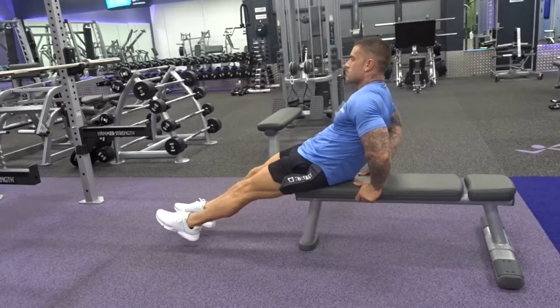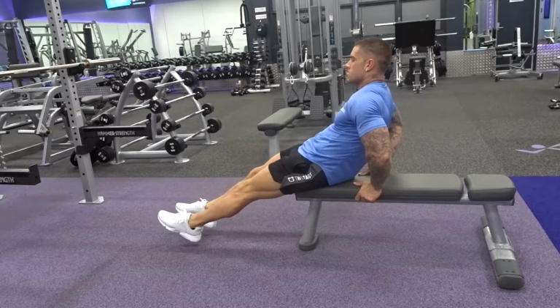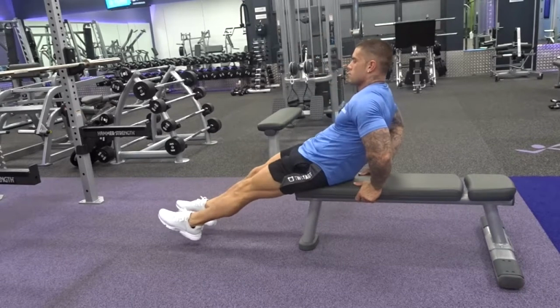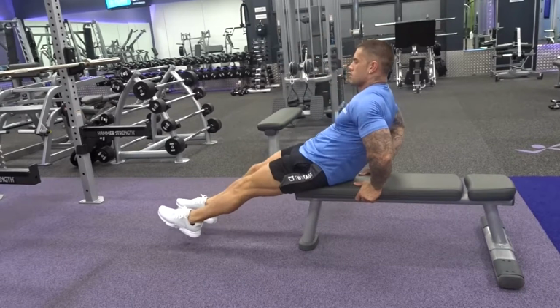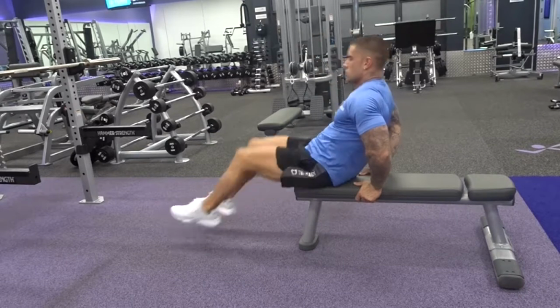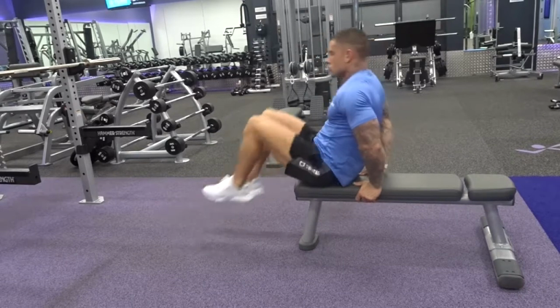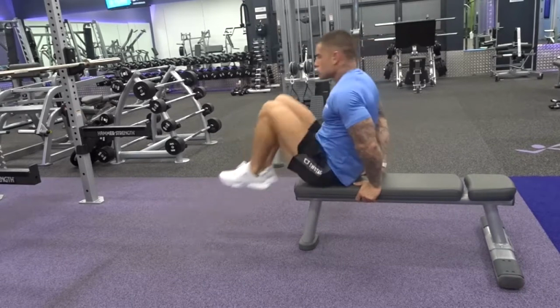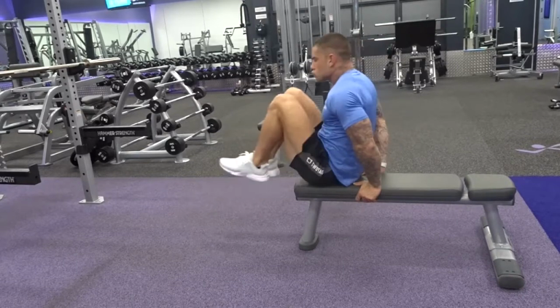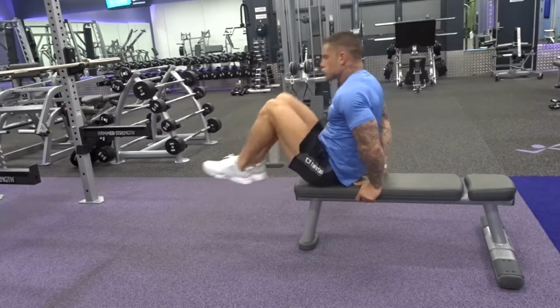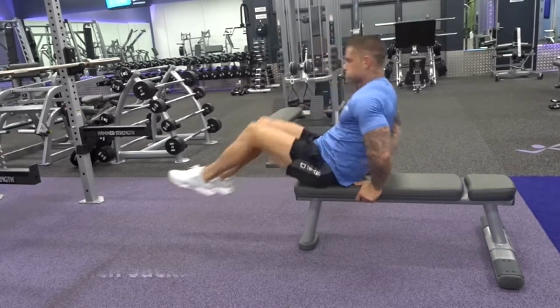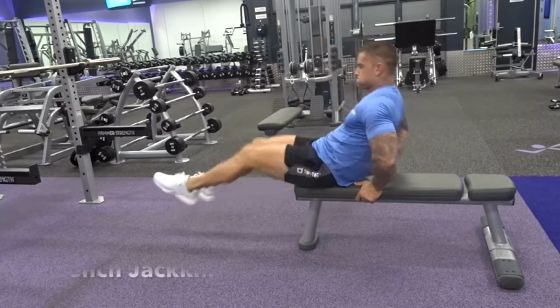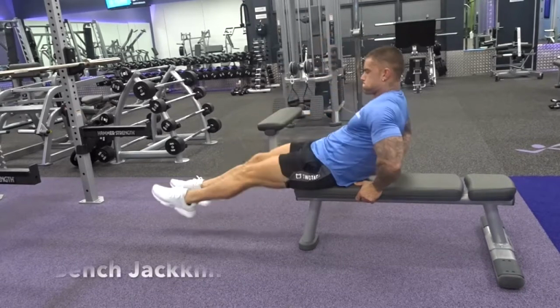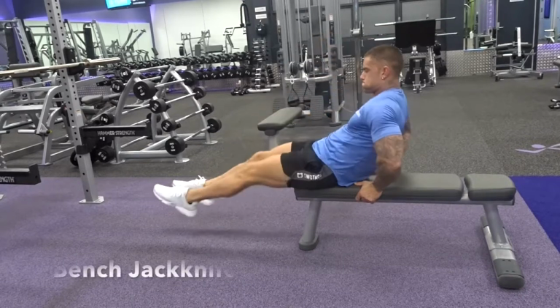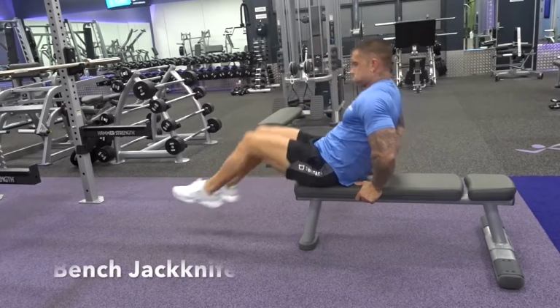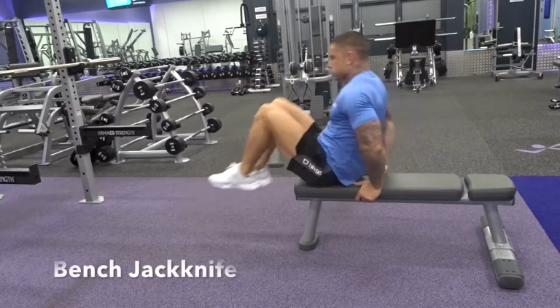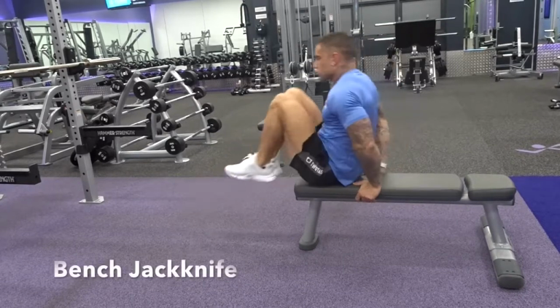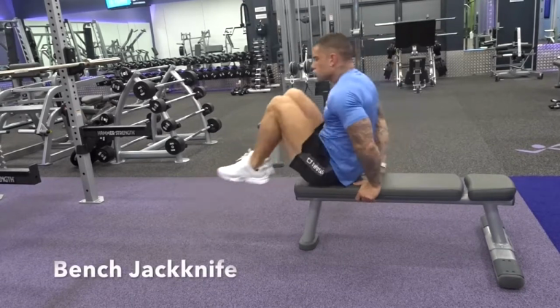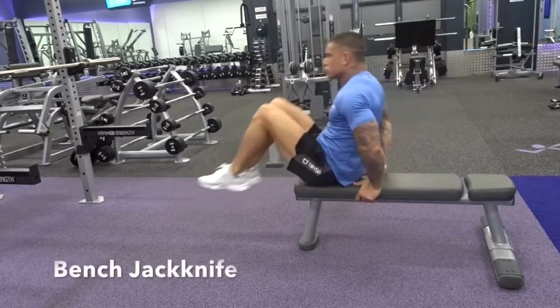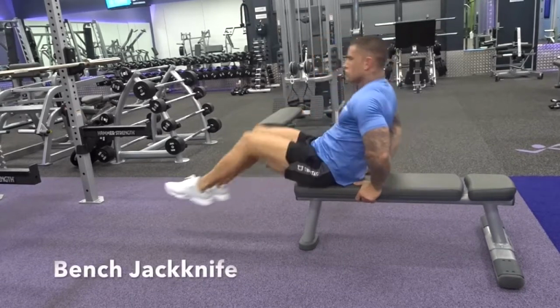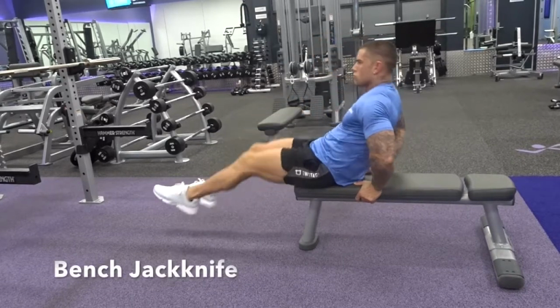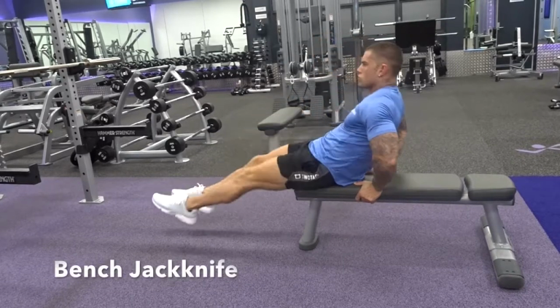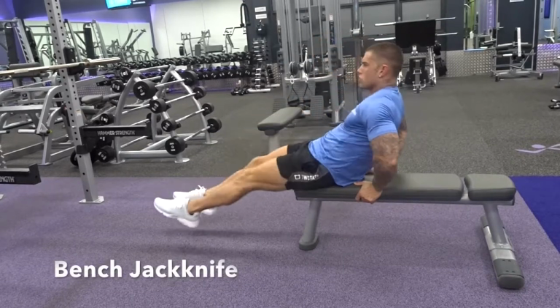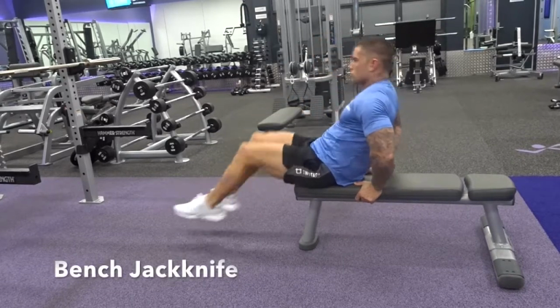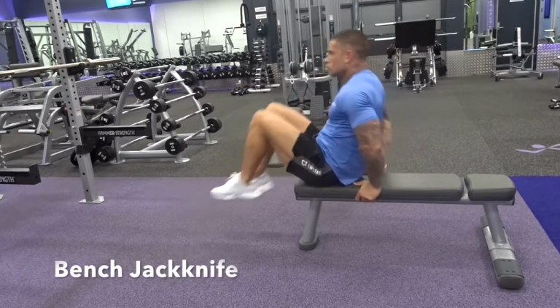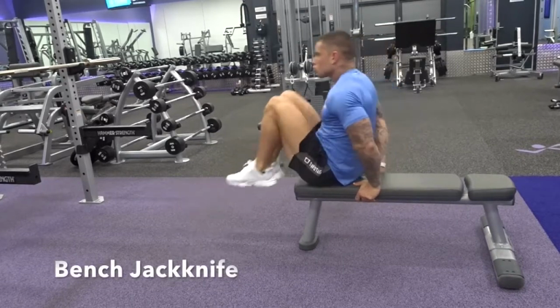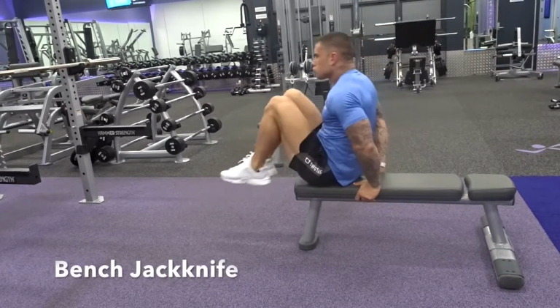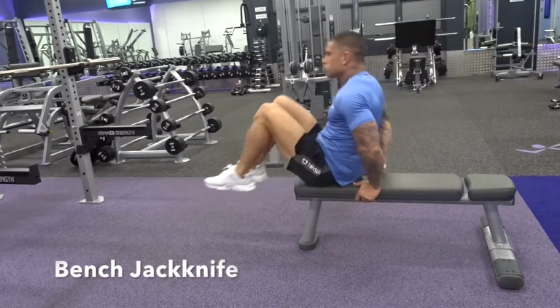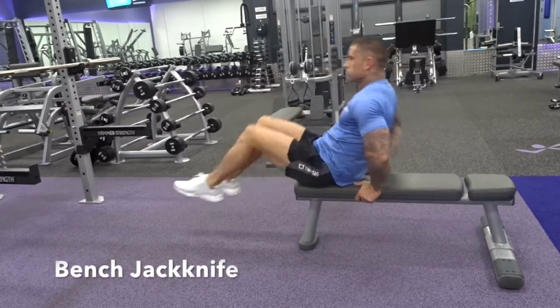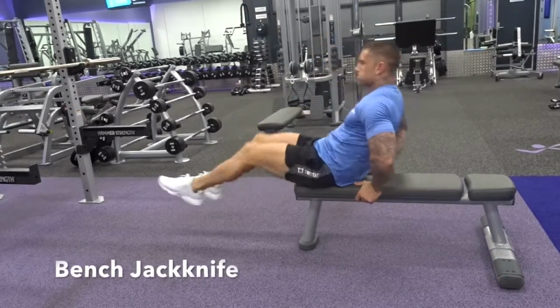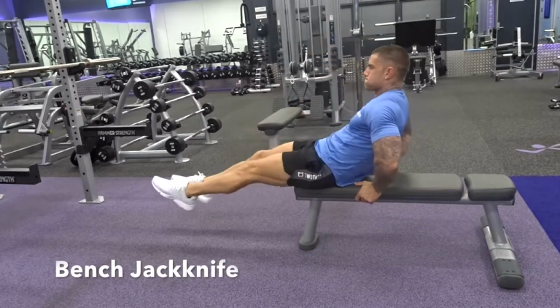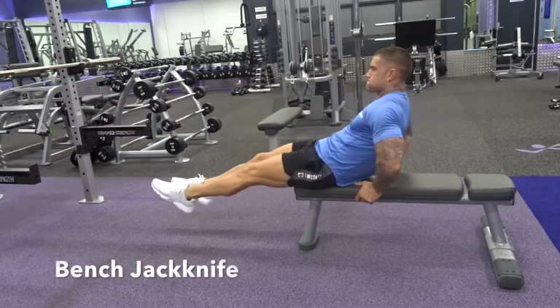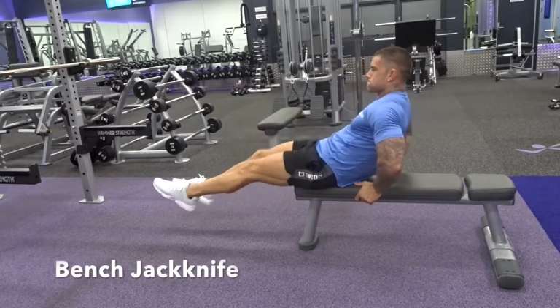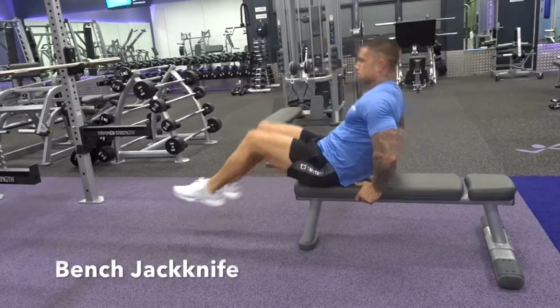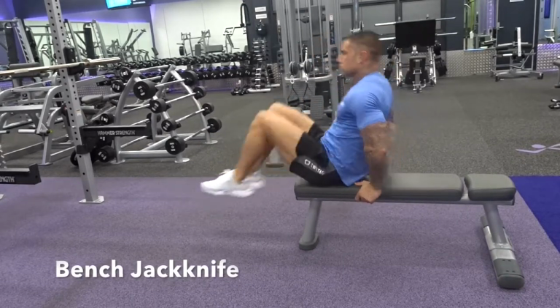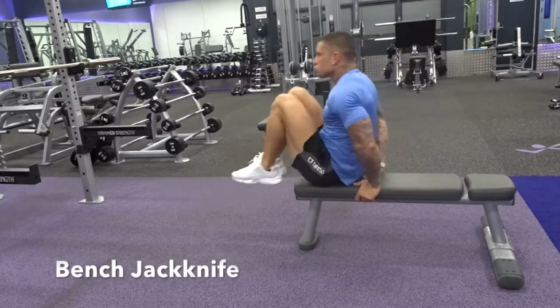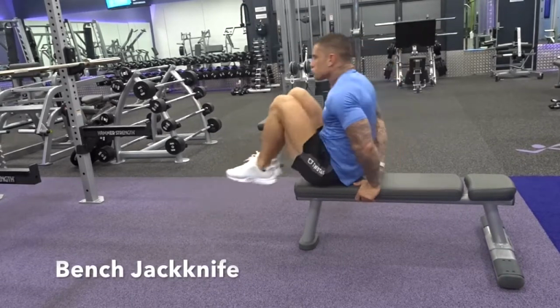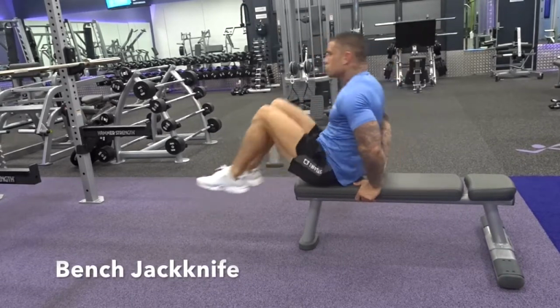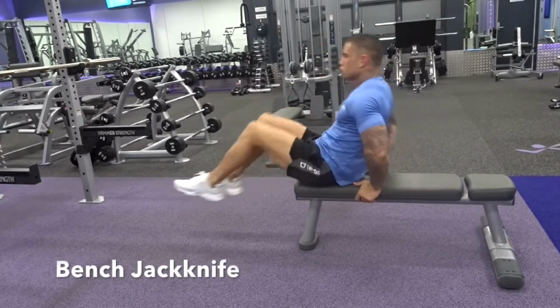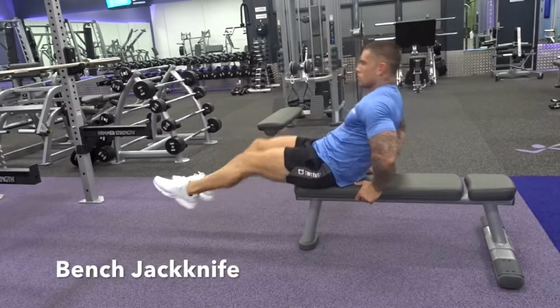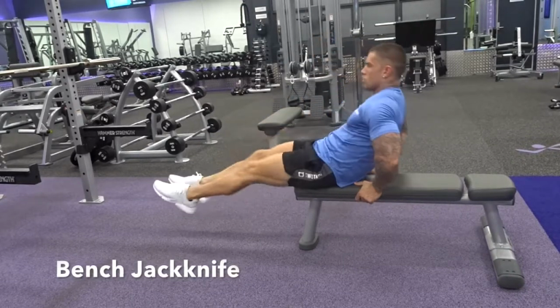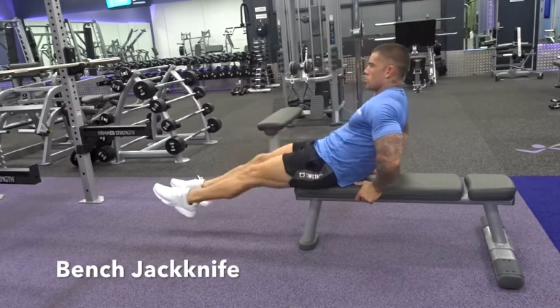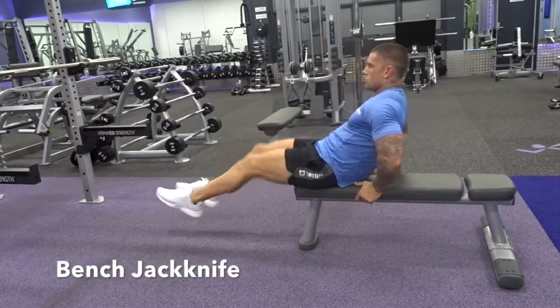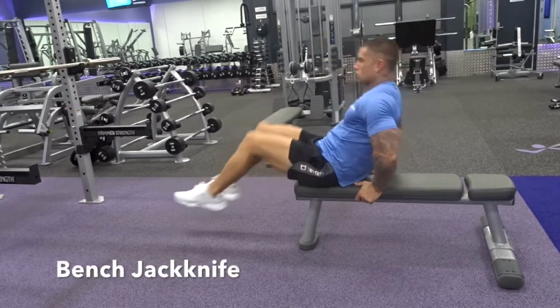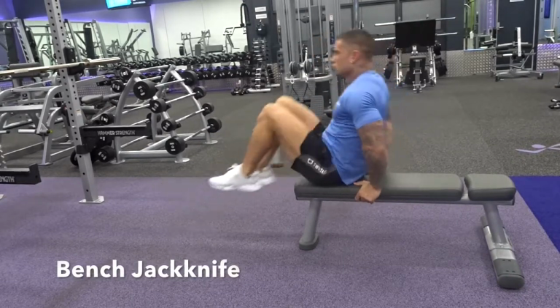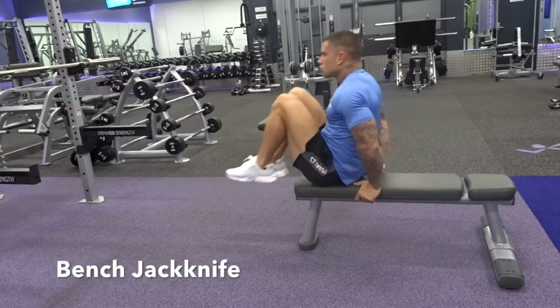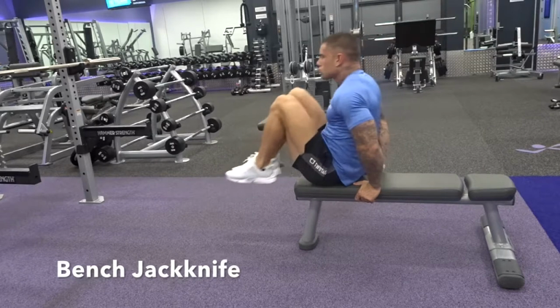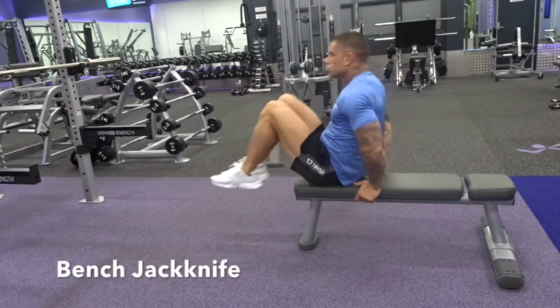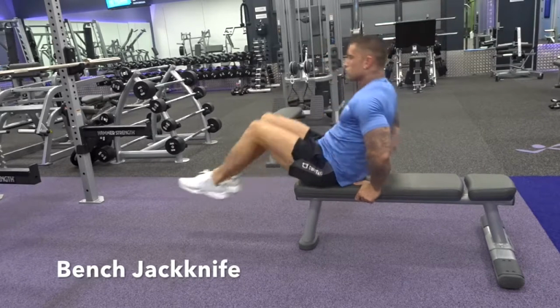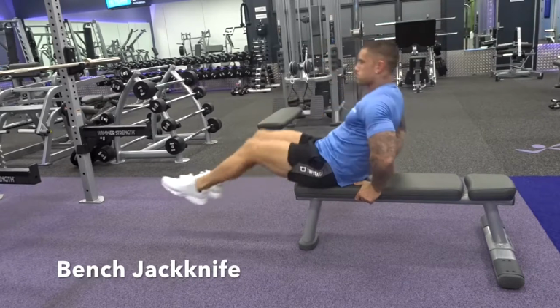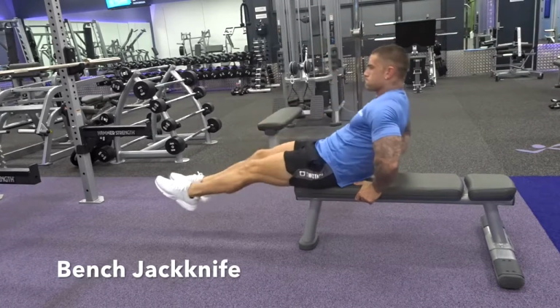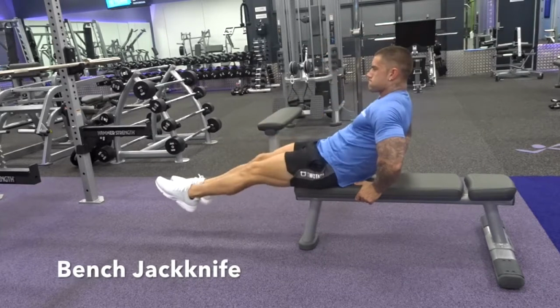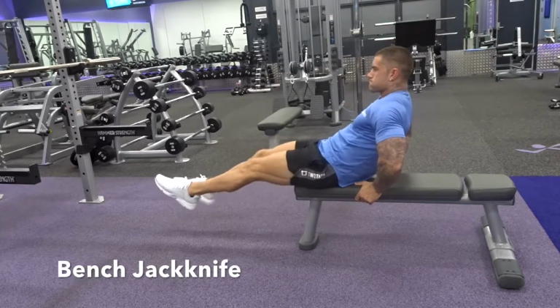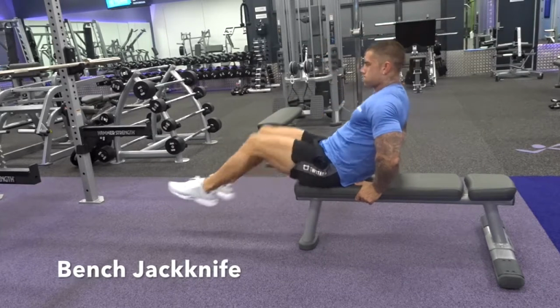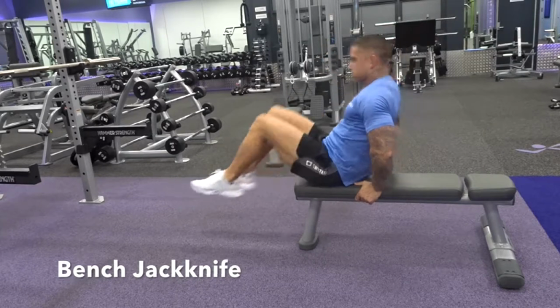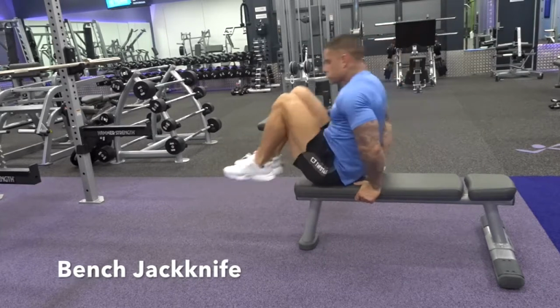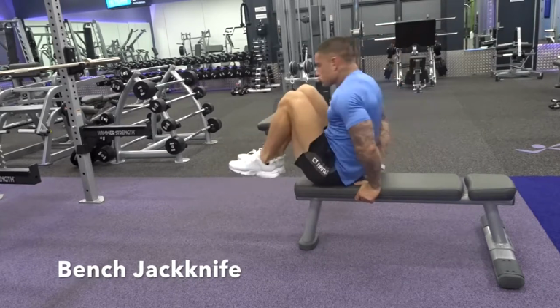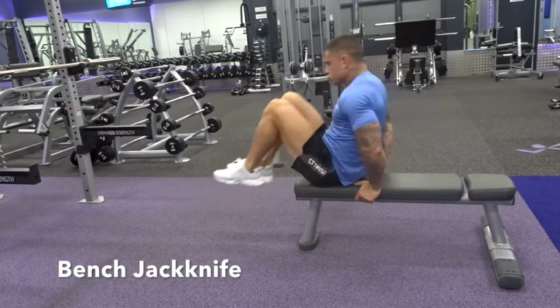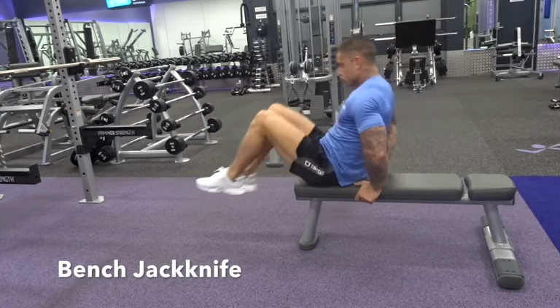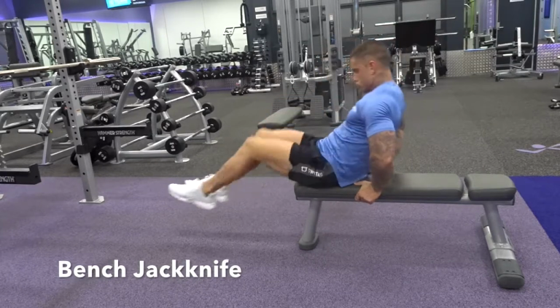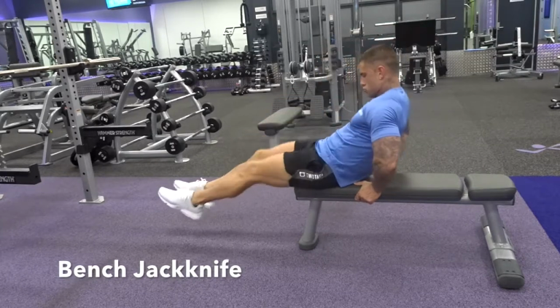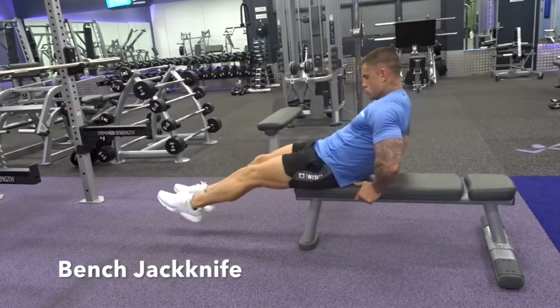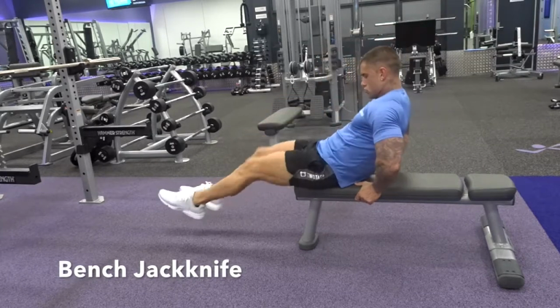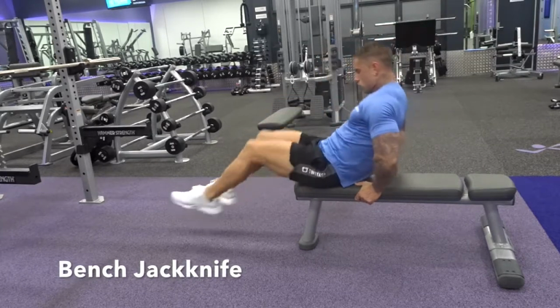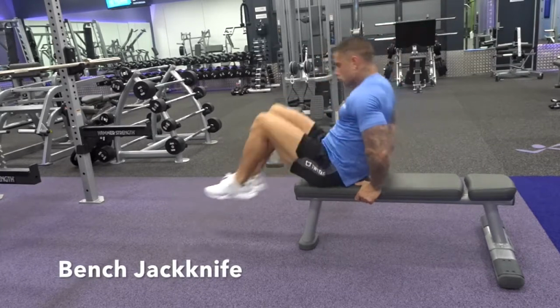The bench jackknife, a great bodyweight core exercise. Butts on the bench, hands are behind to keep yourself nice and stable.